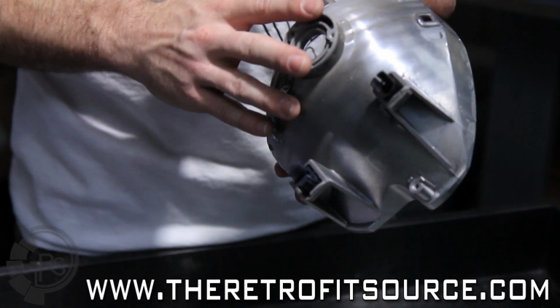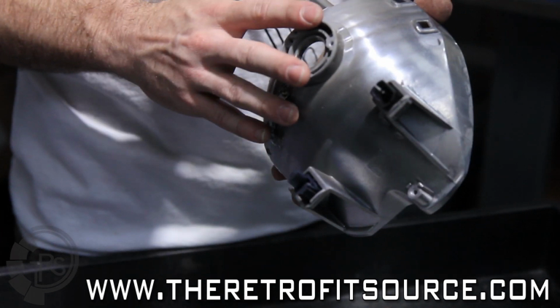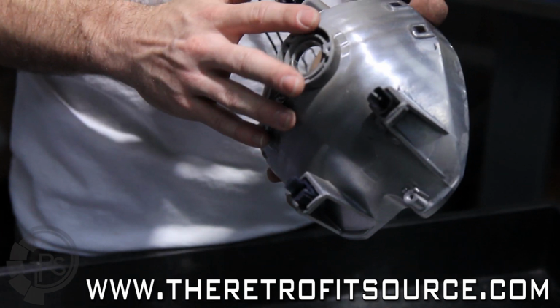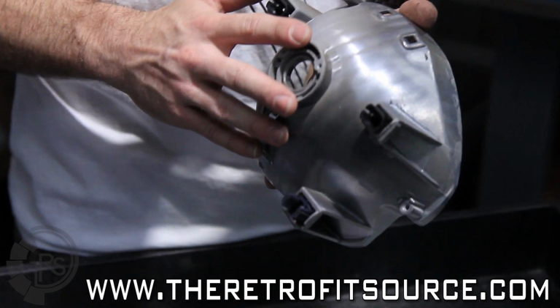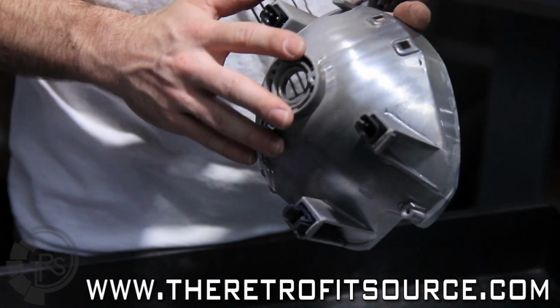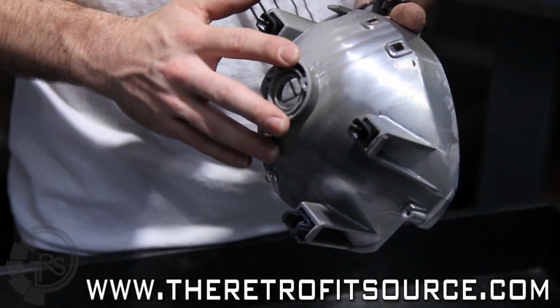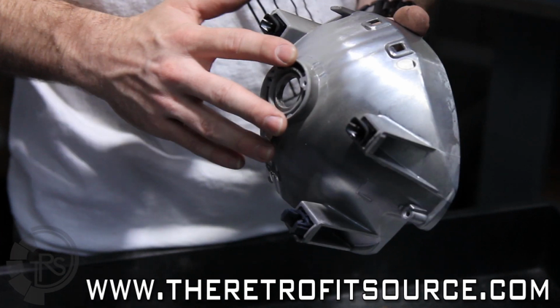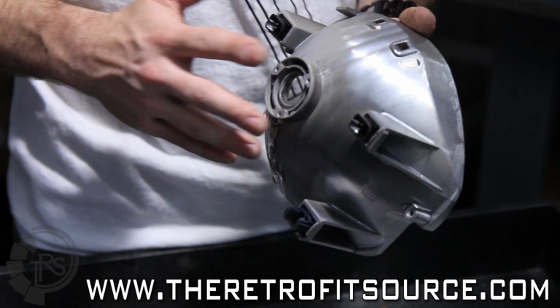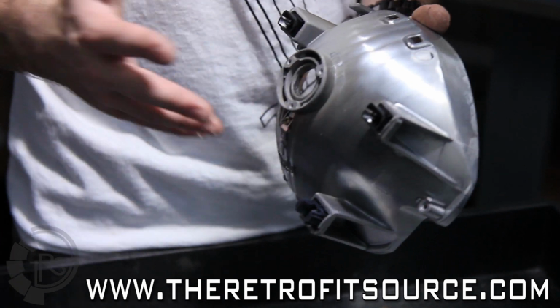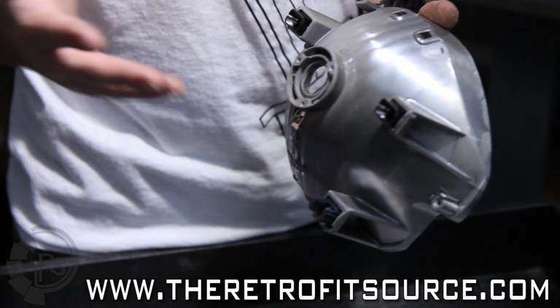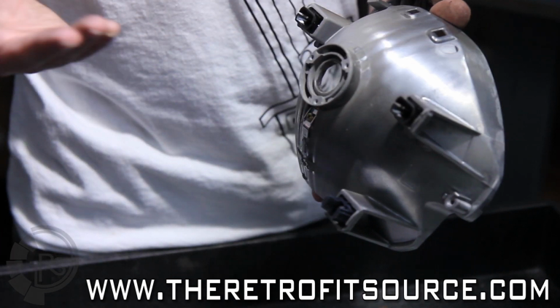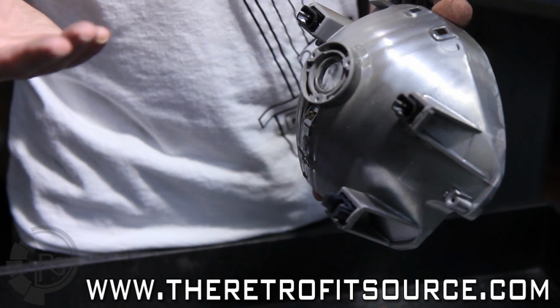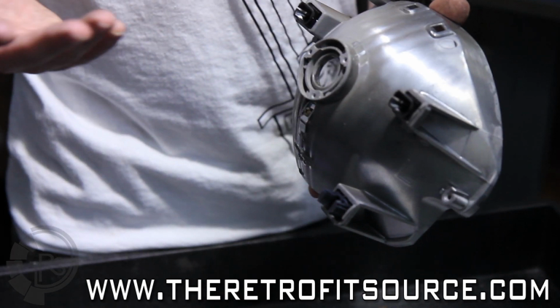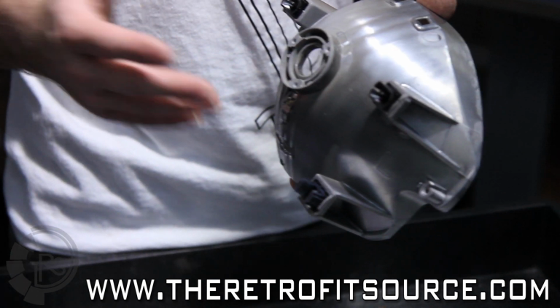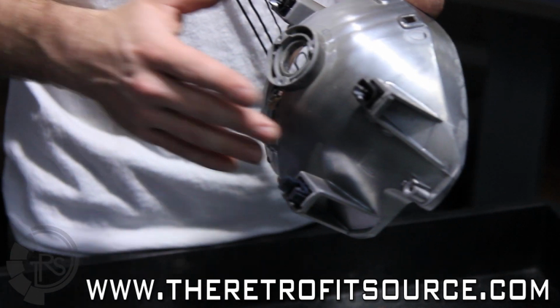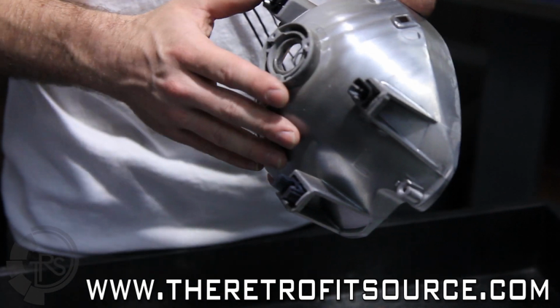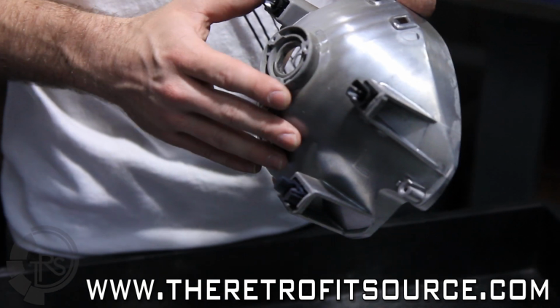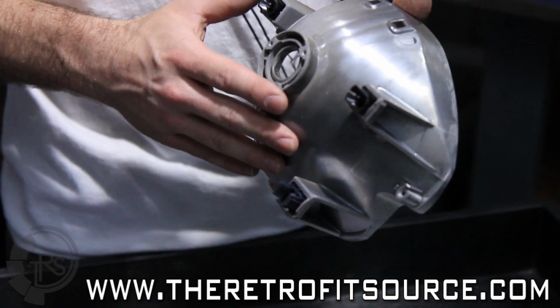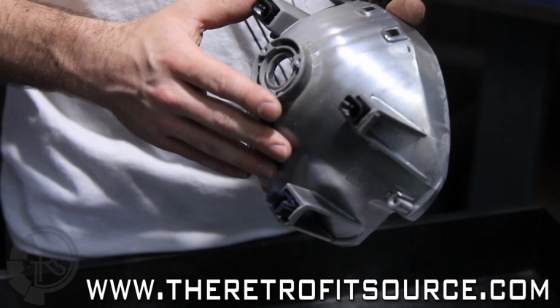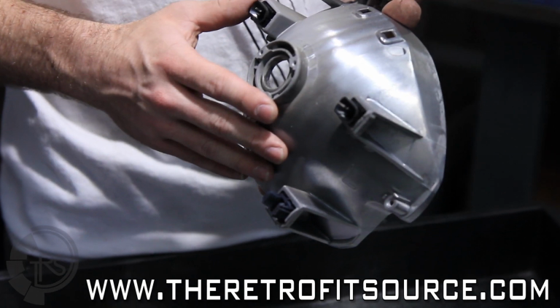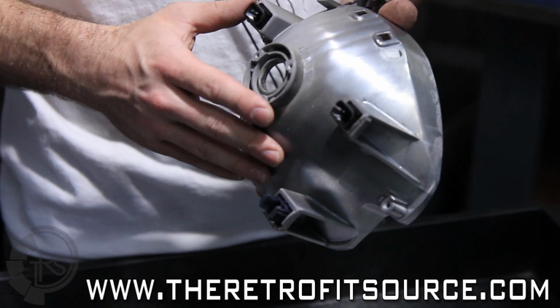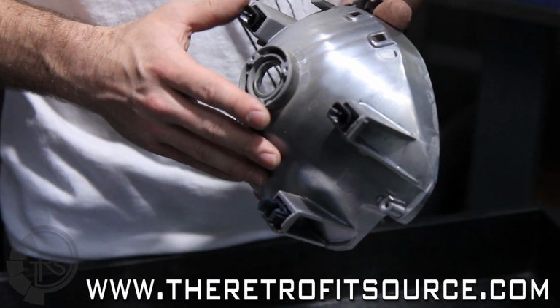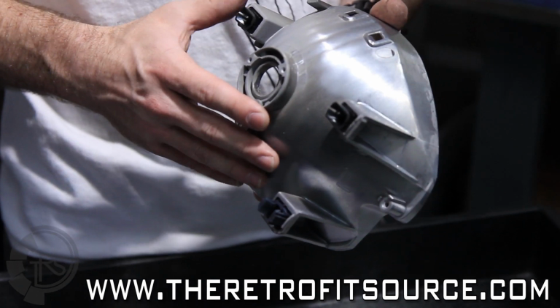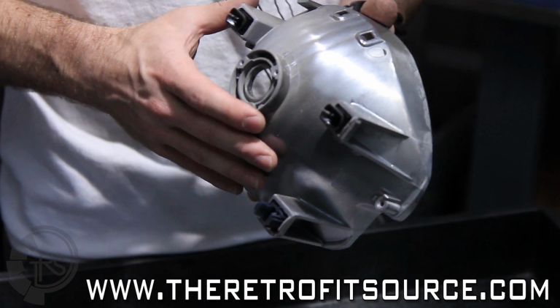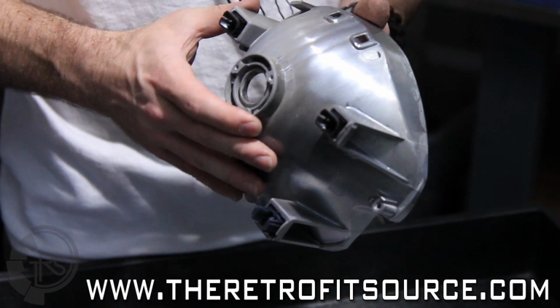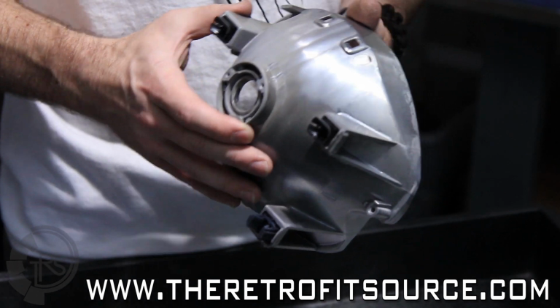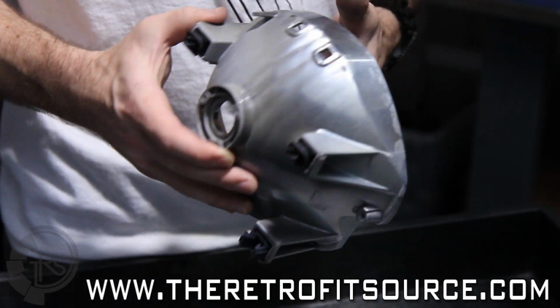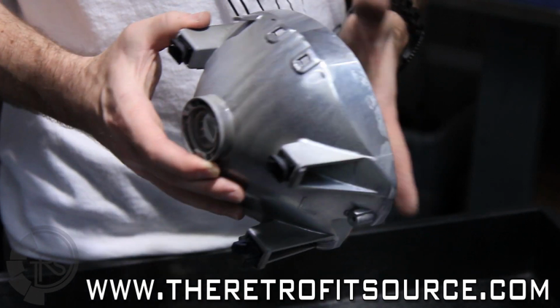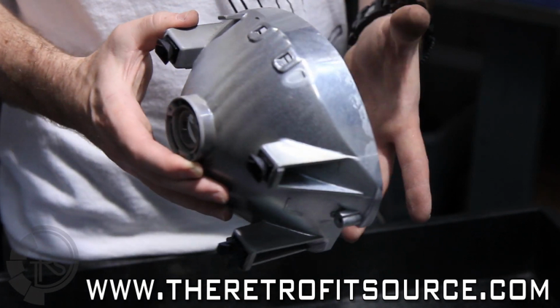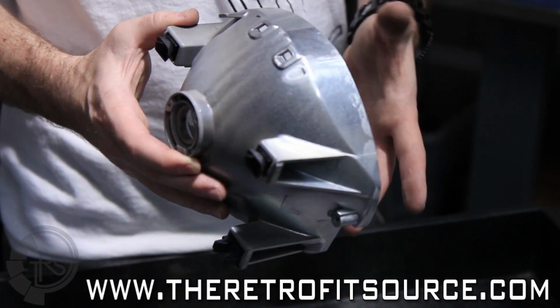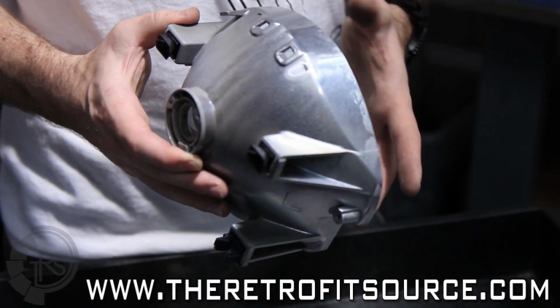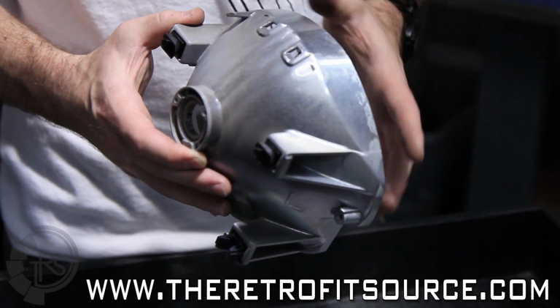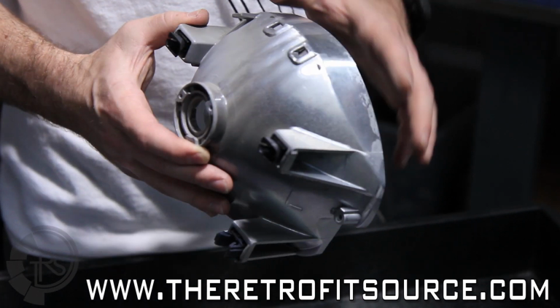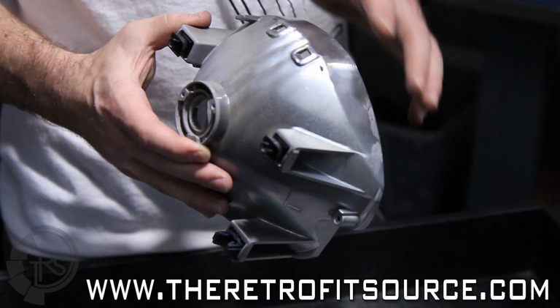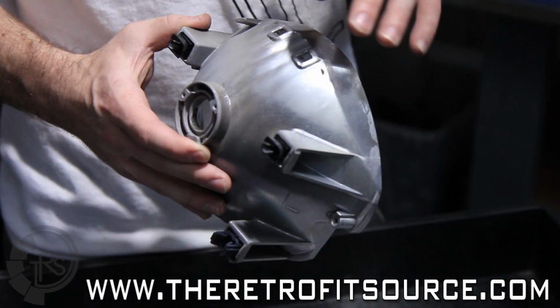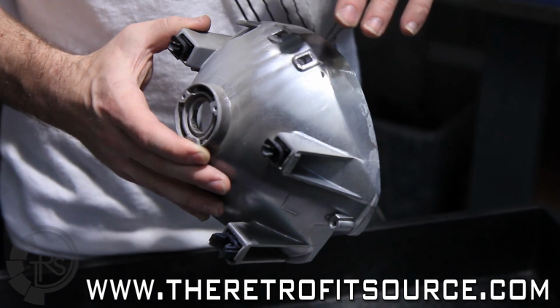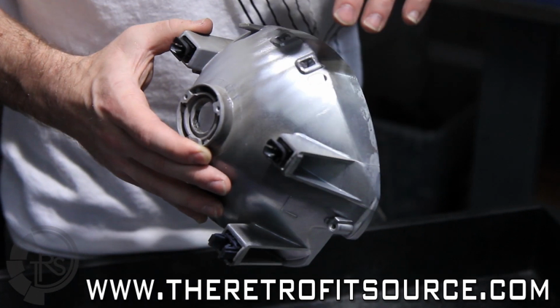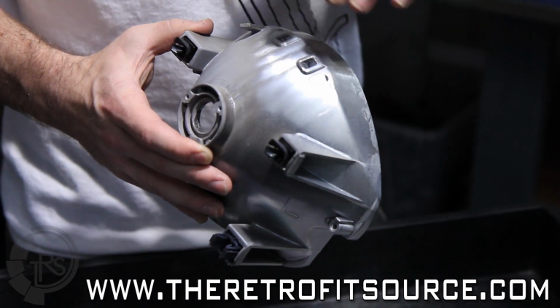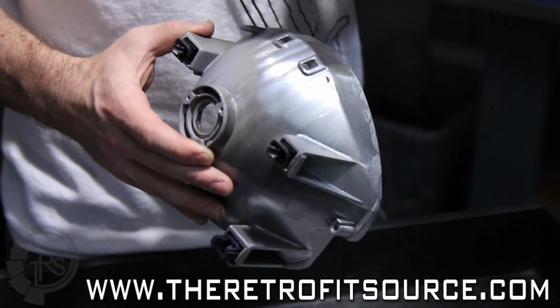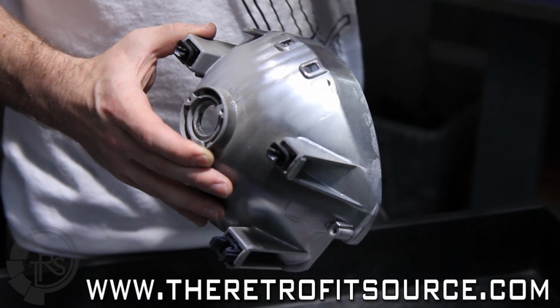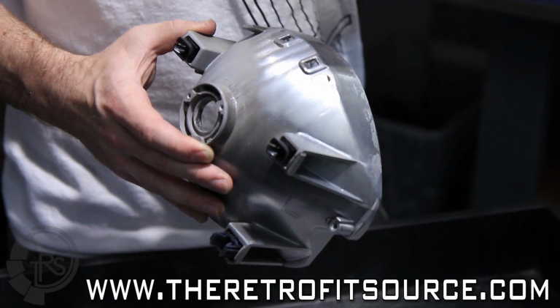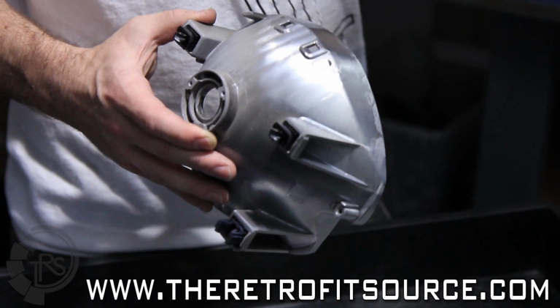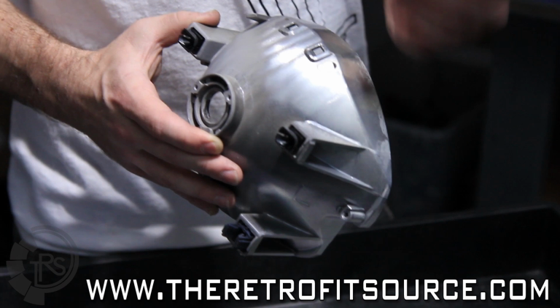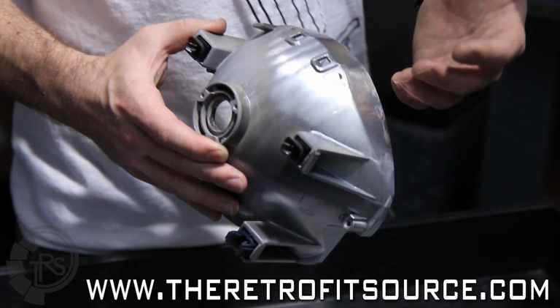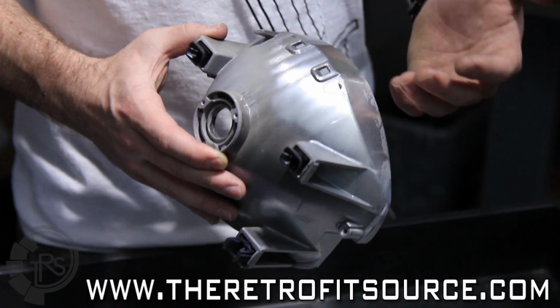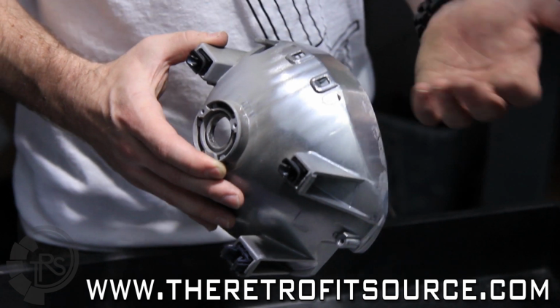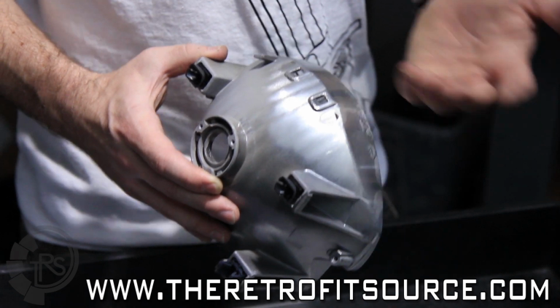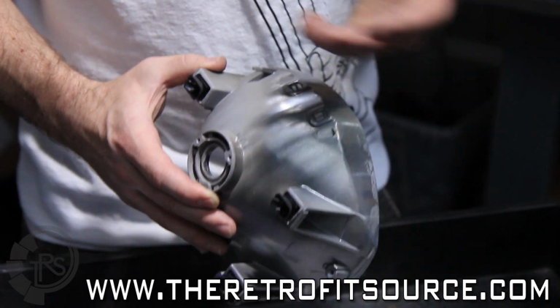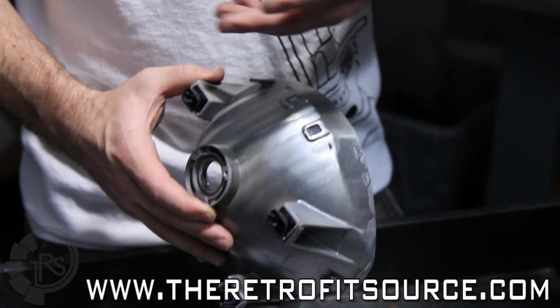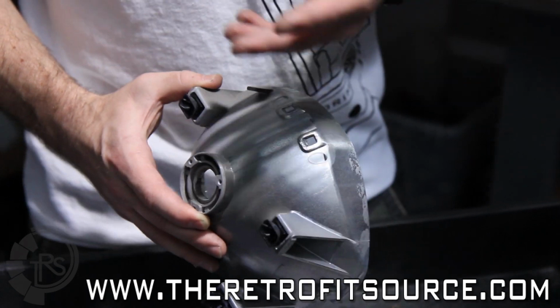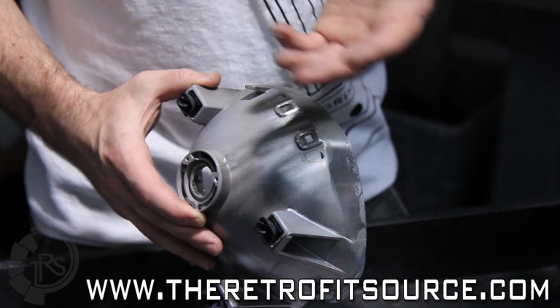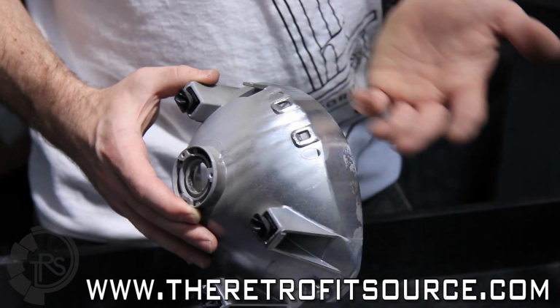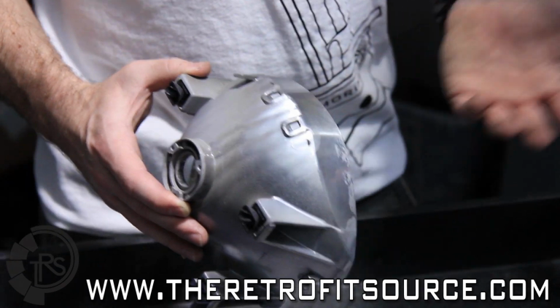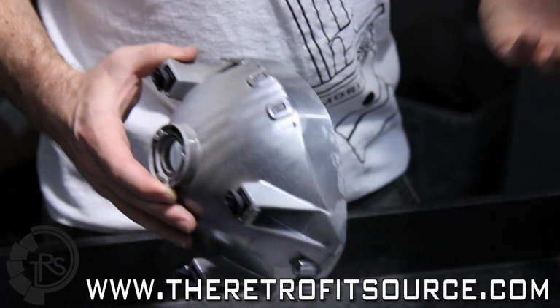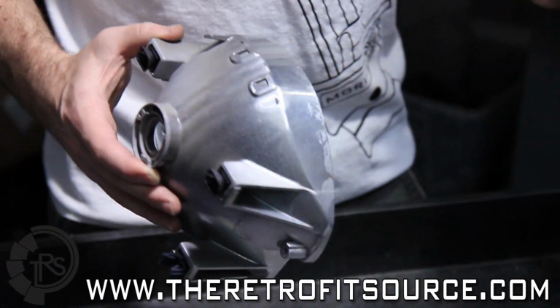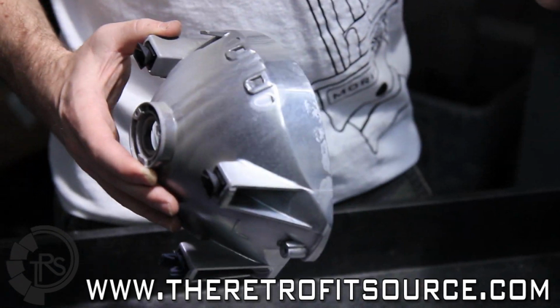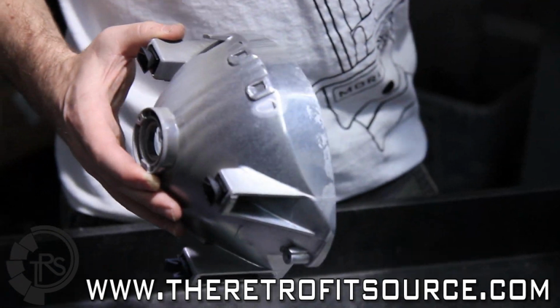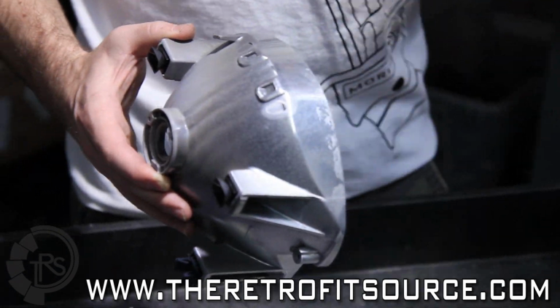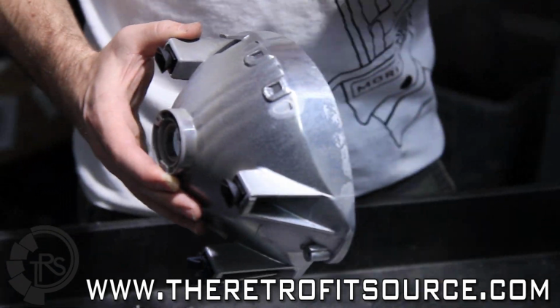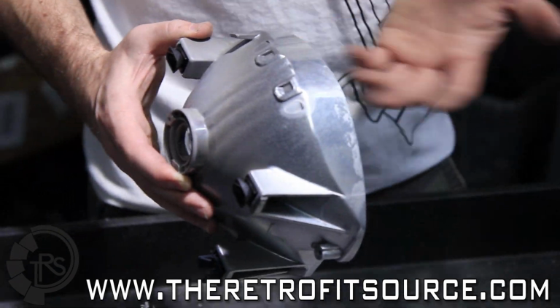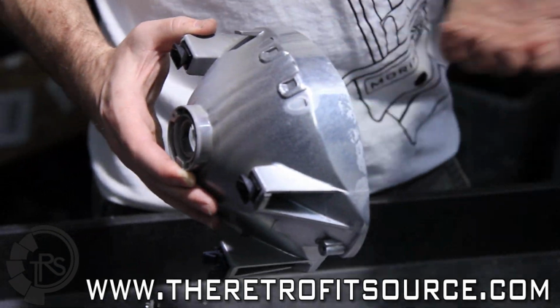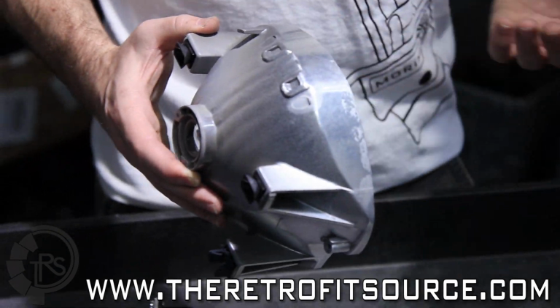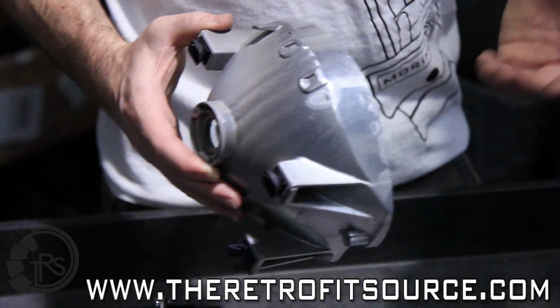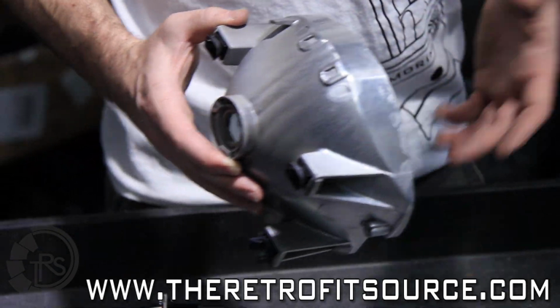Nice way to do it if you have one of those. And from there we'll mount the projector and reassemble everything.